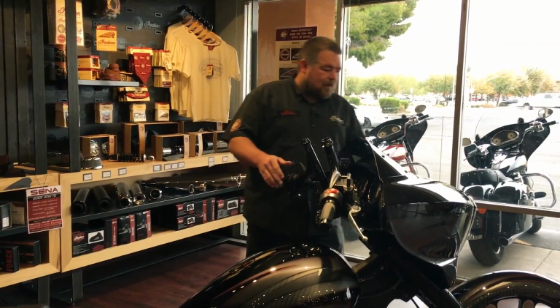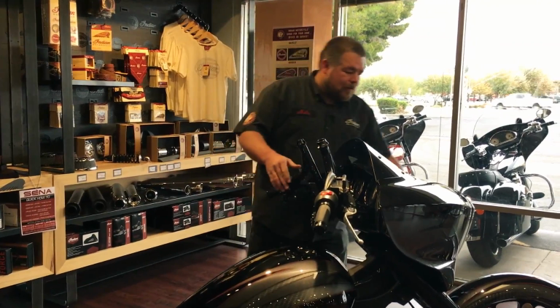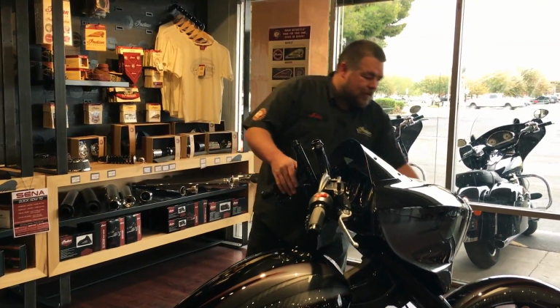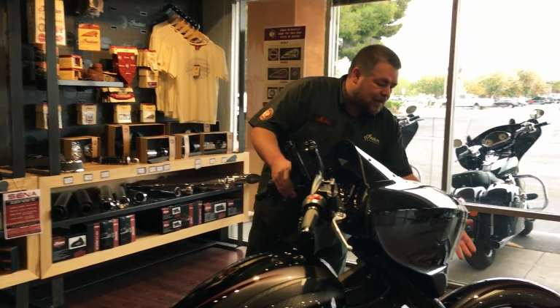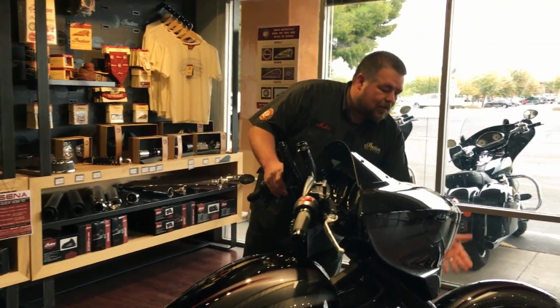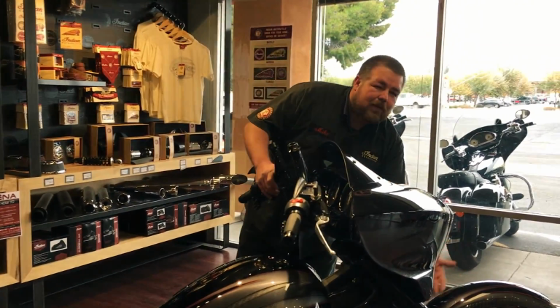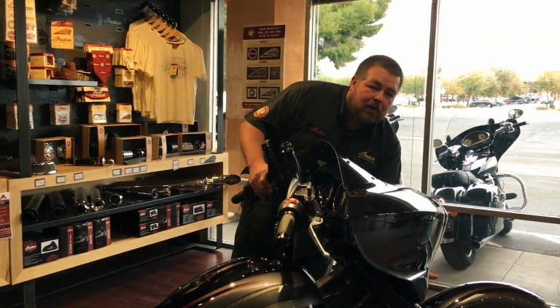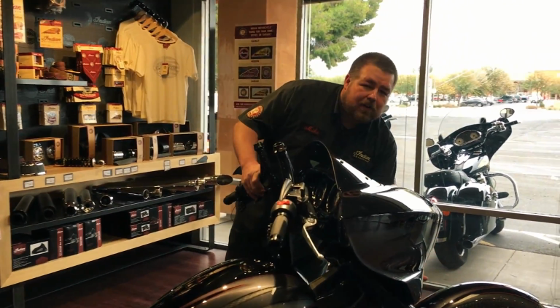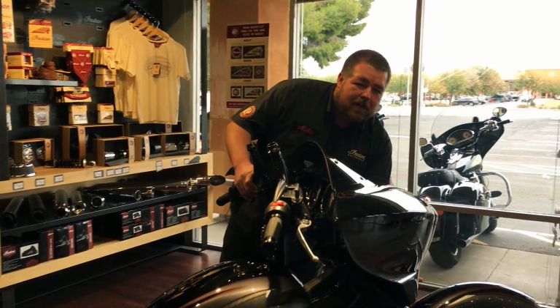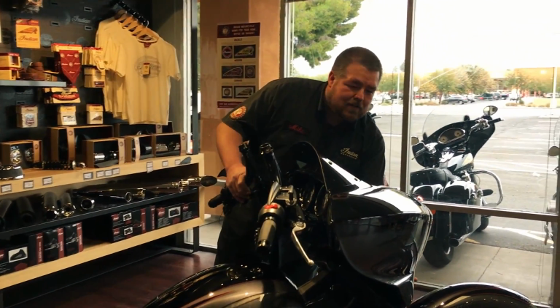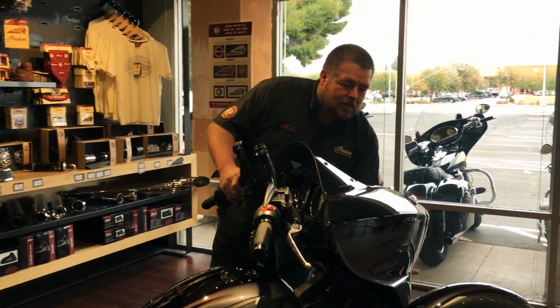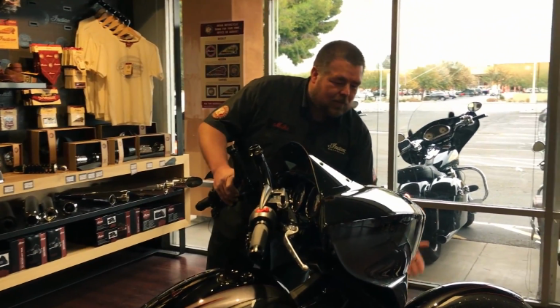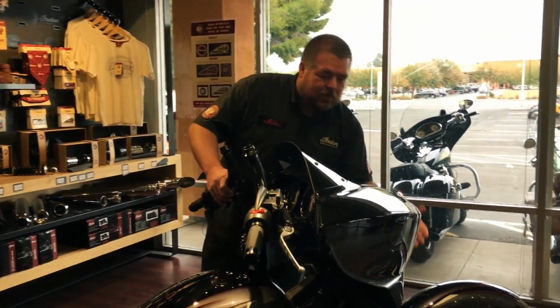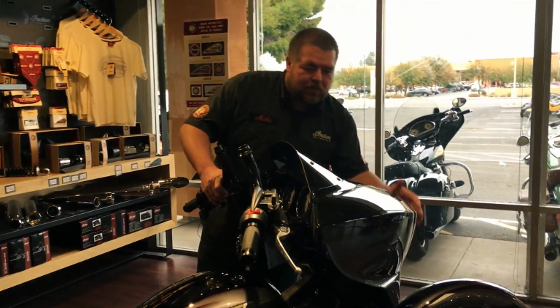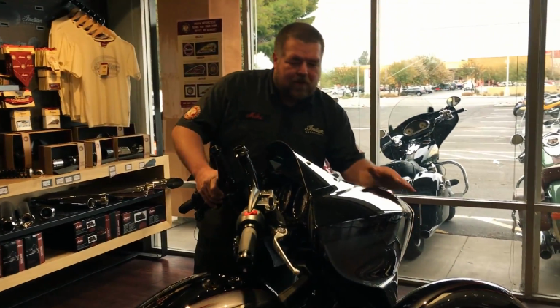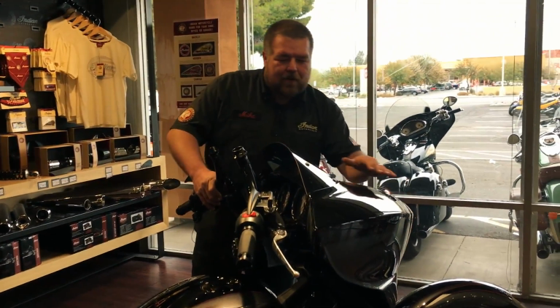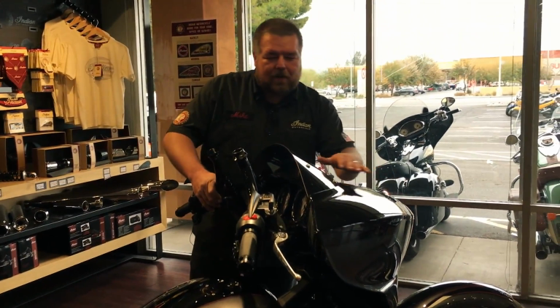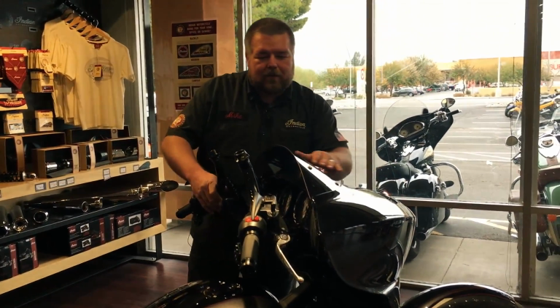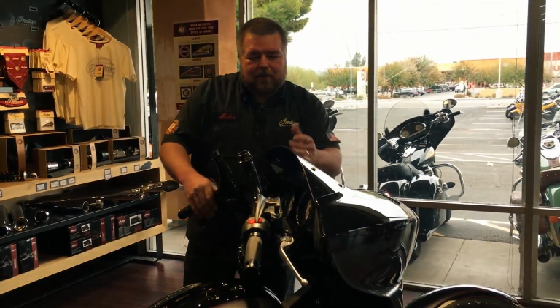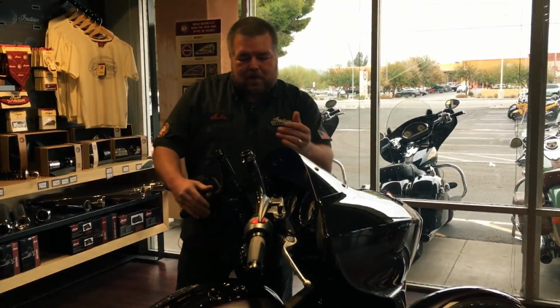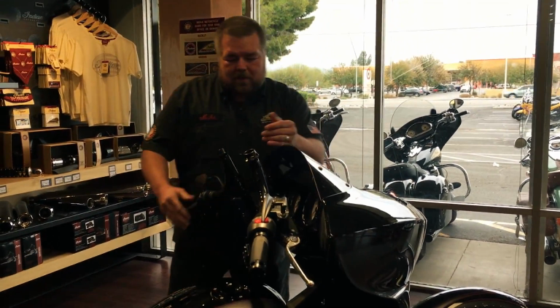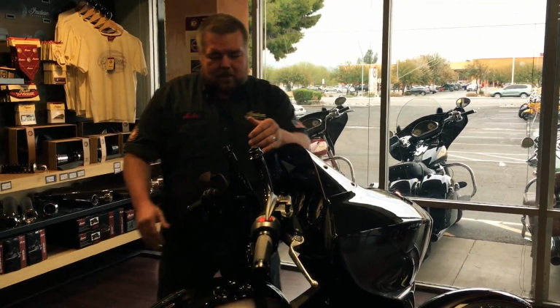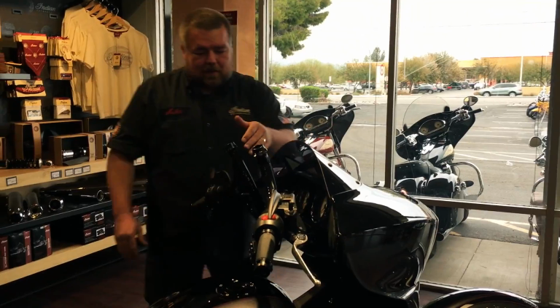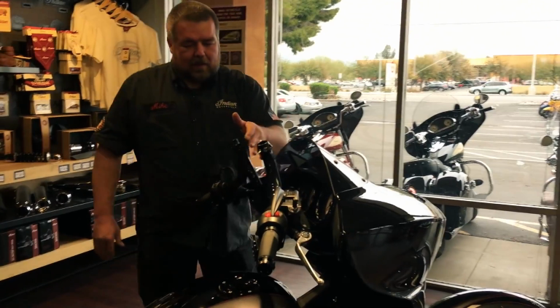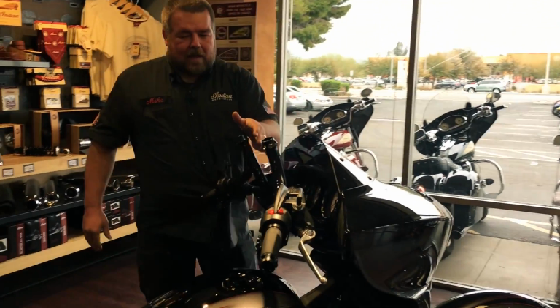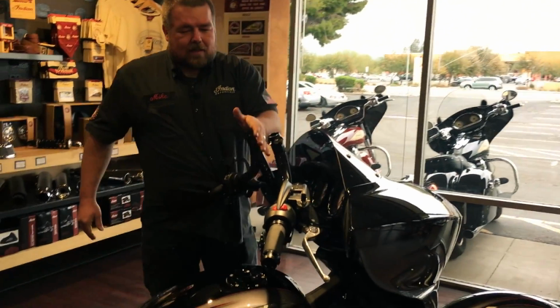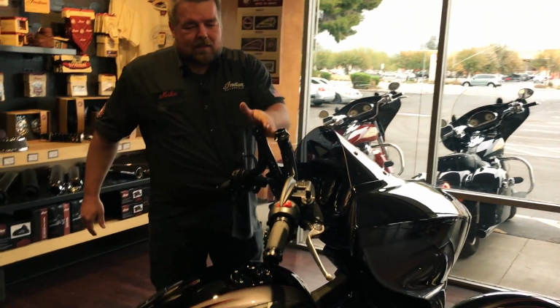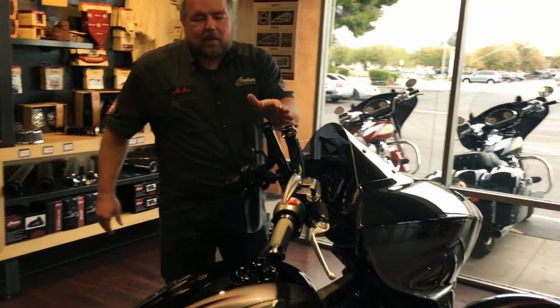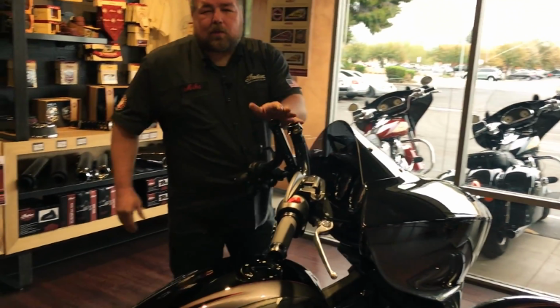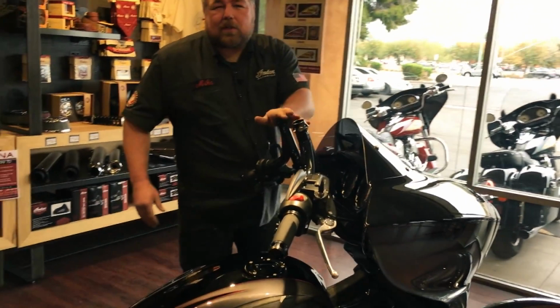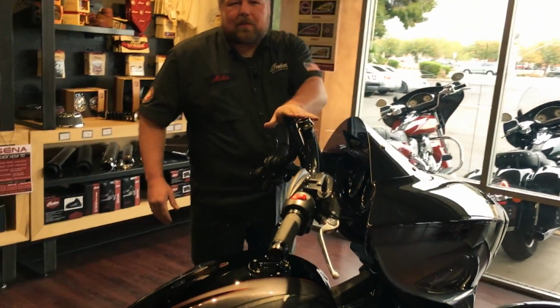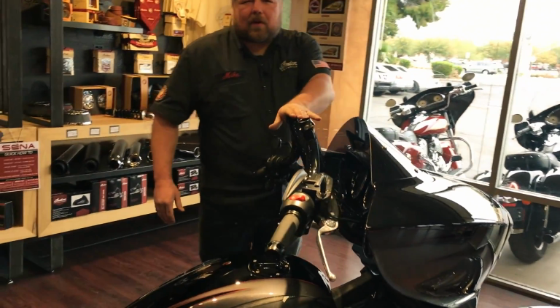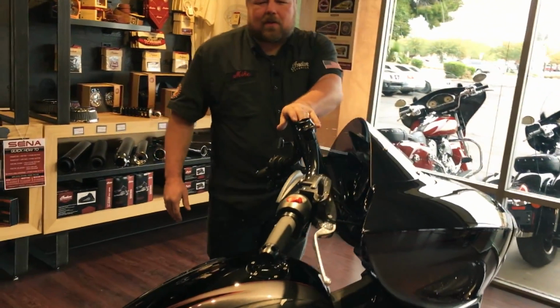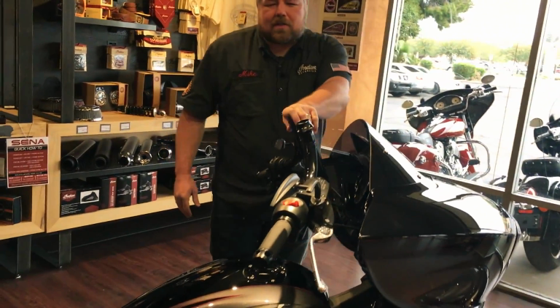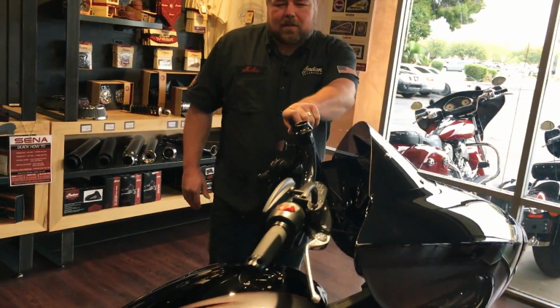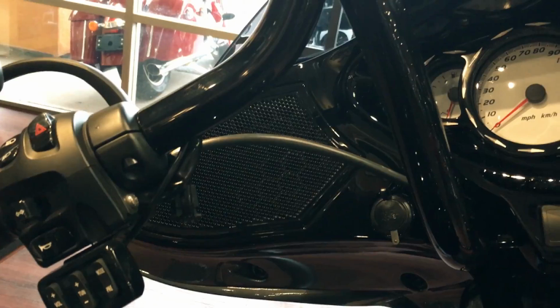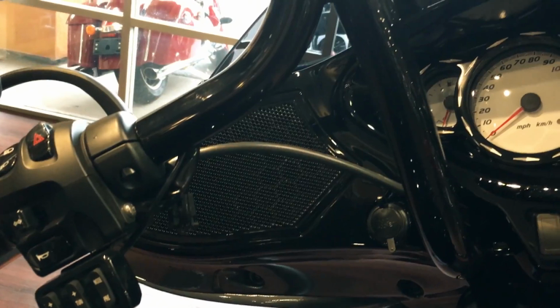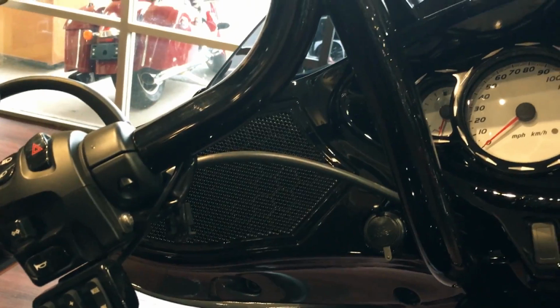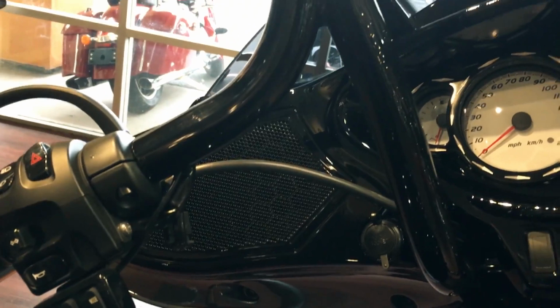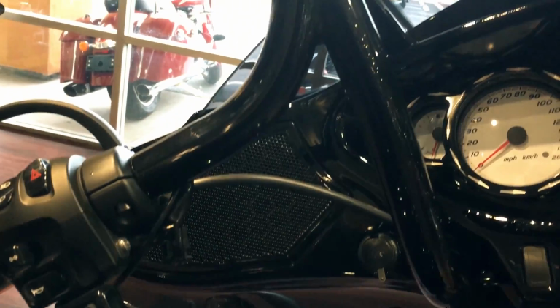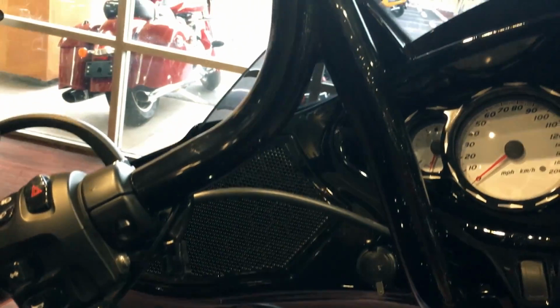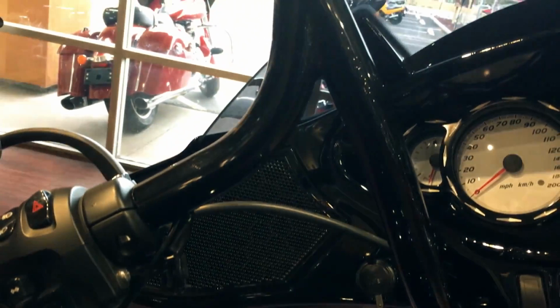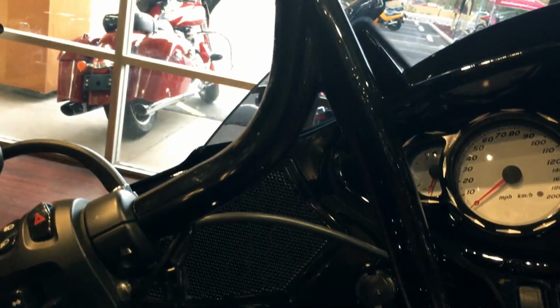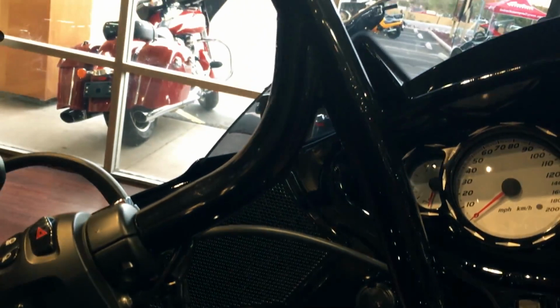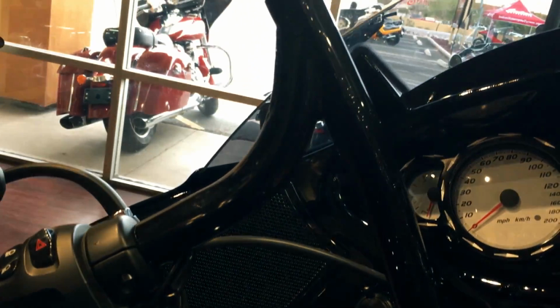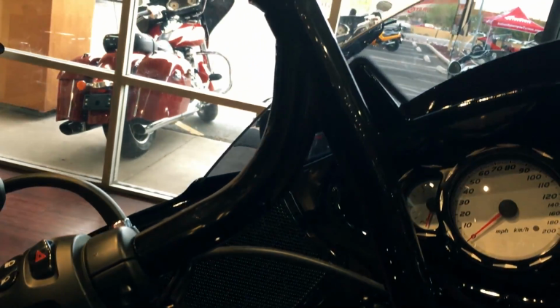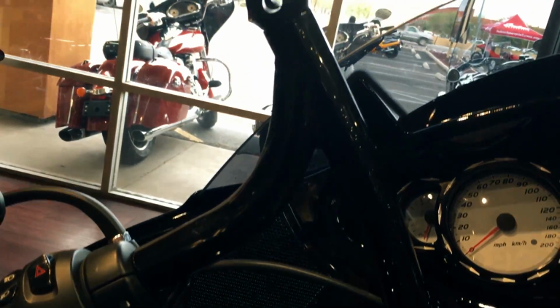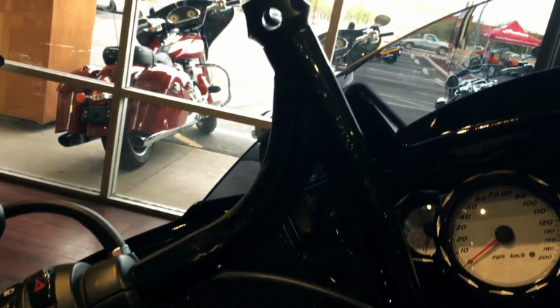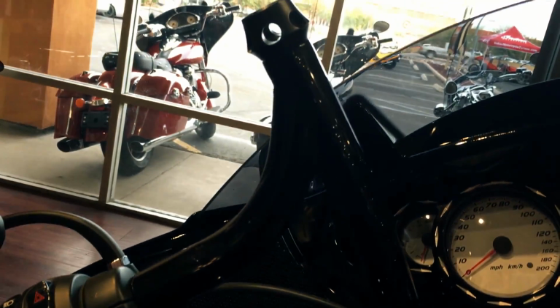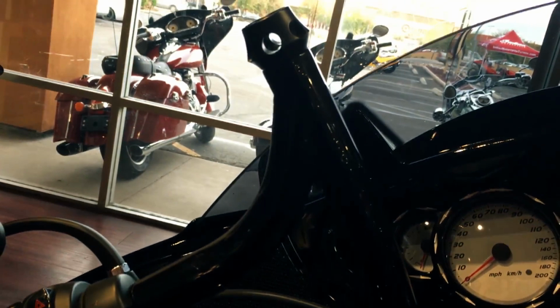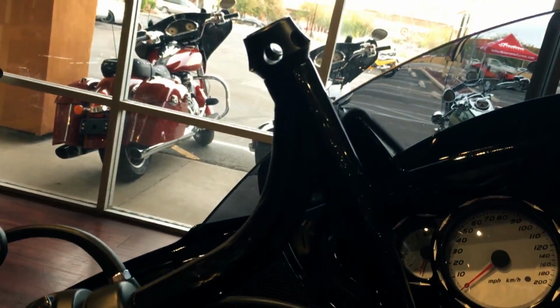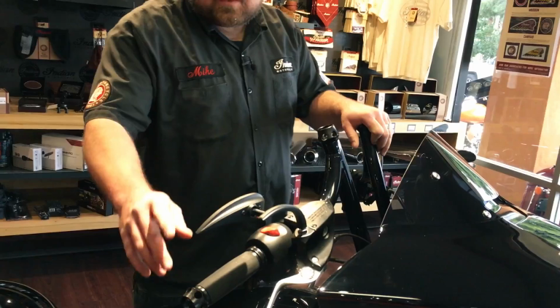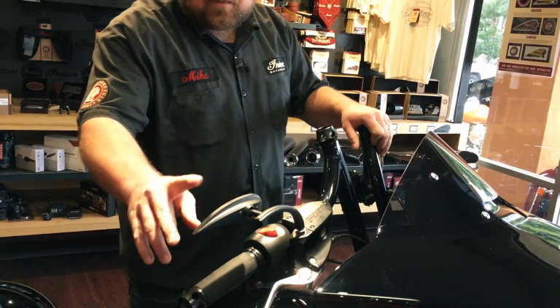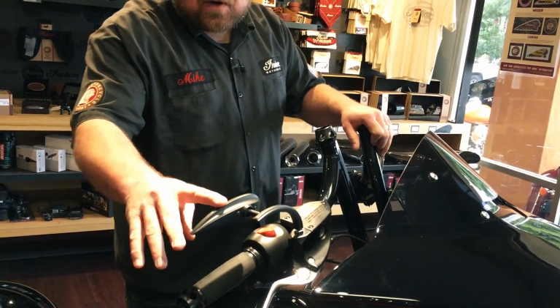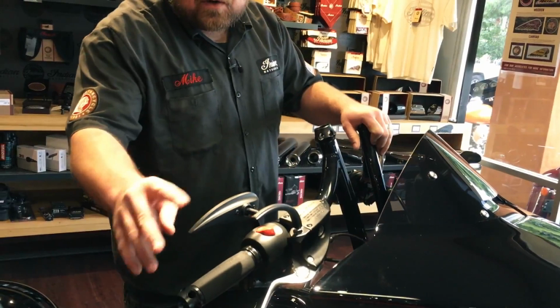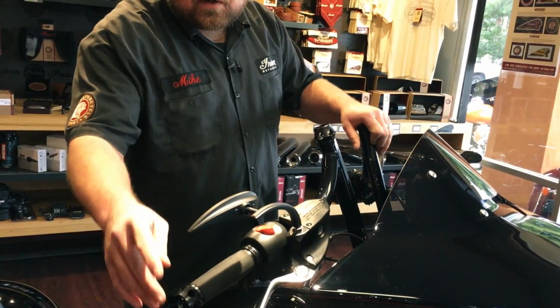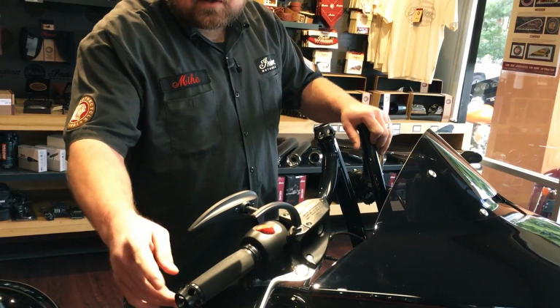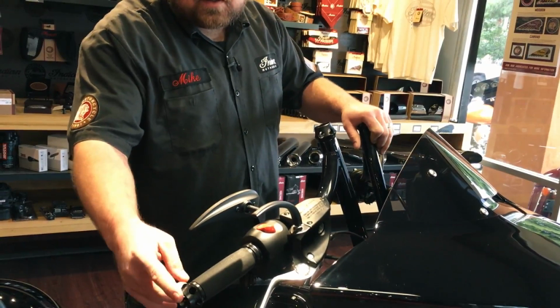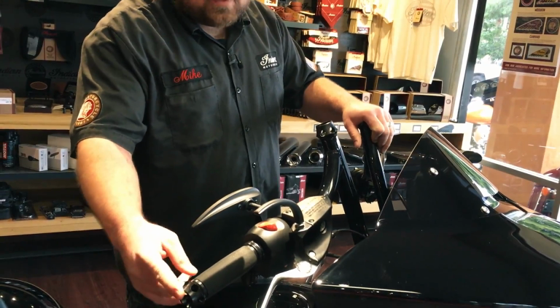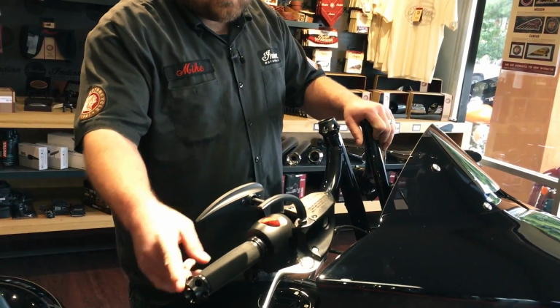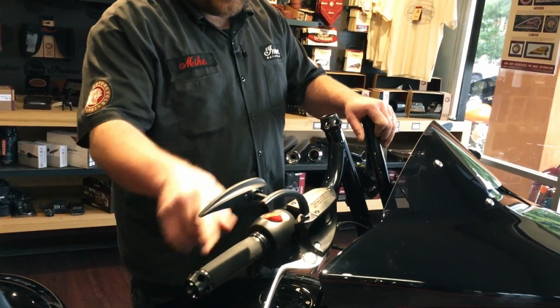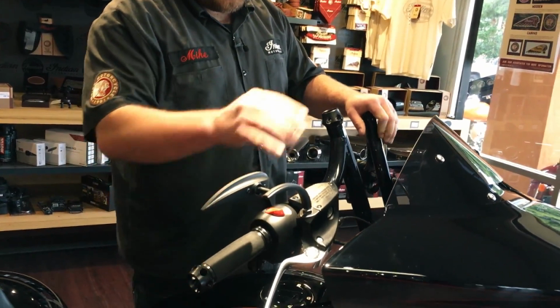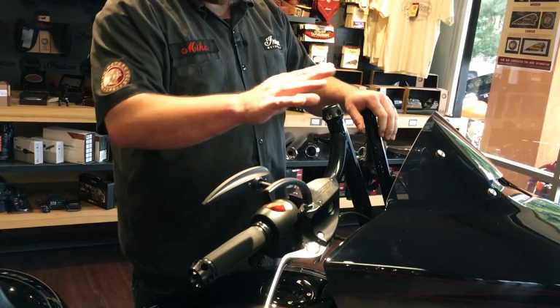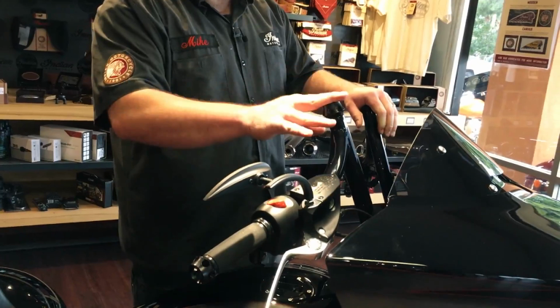And then if you follow the lines up the fairing you can see that it has the gorilla bars with matching accent mirrors and end caps.